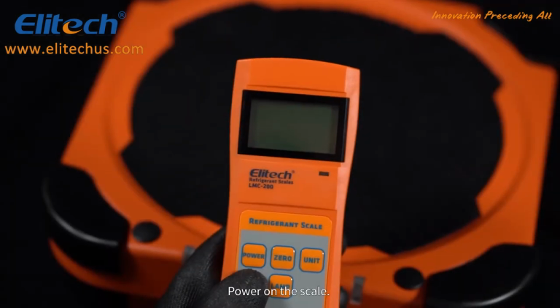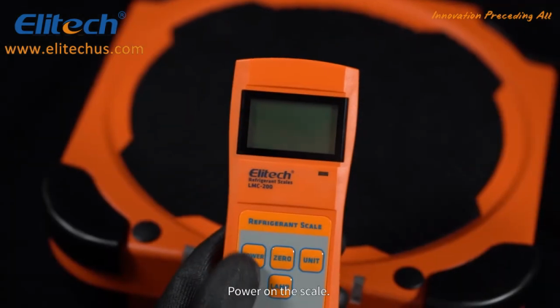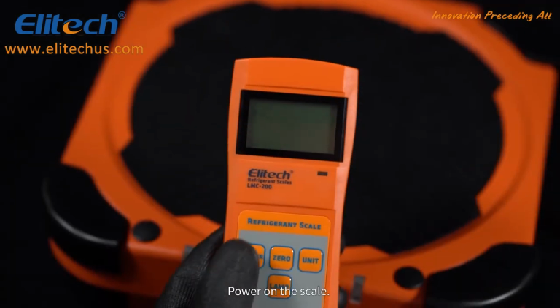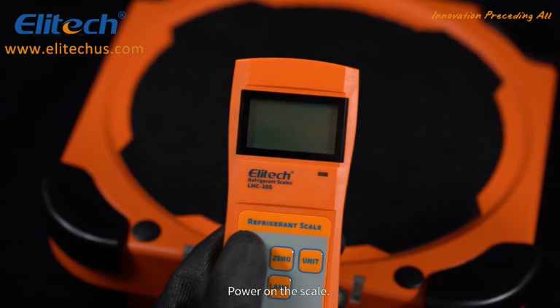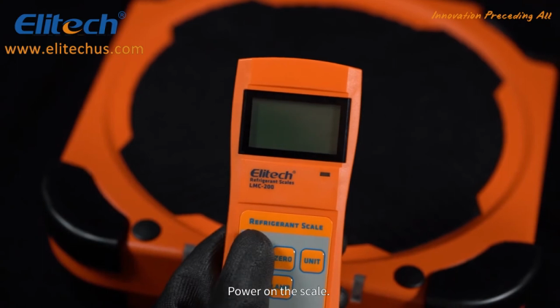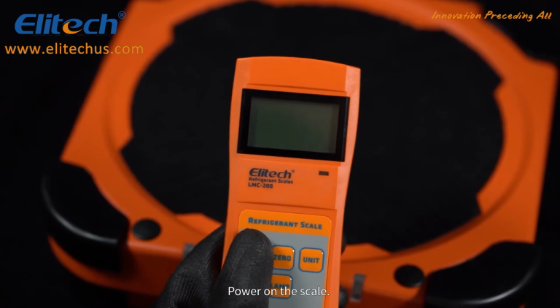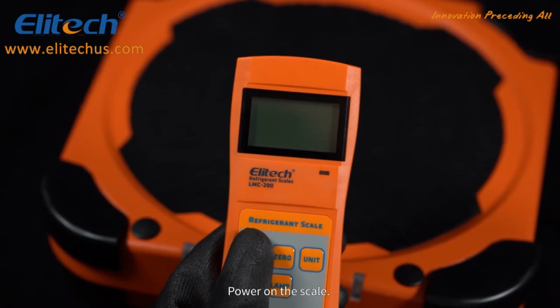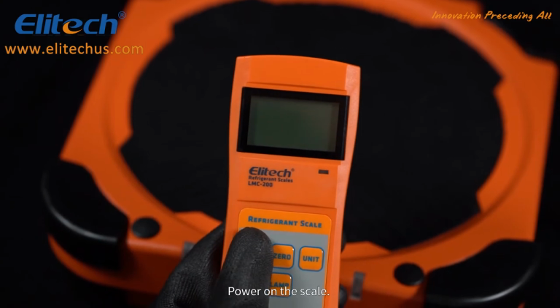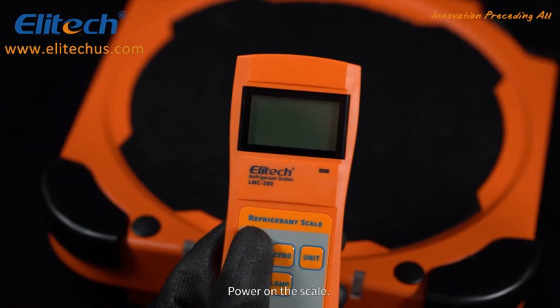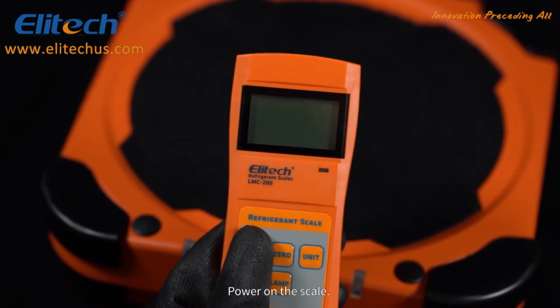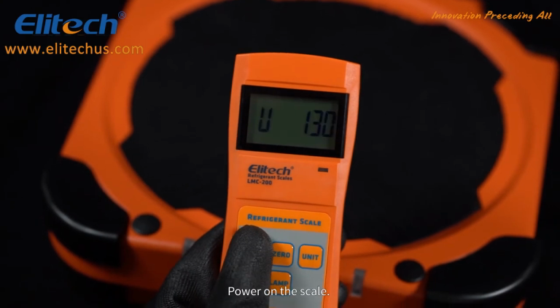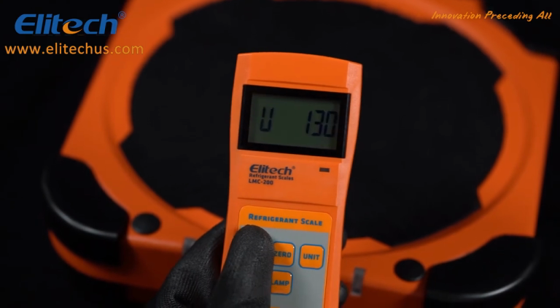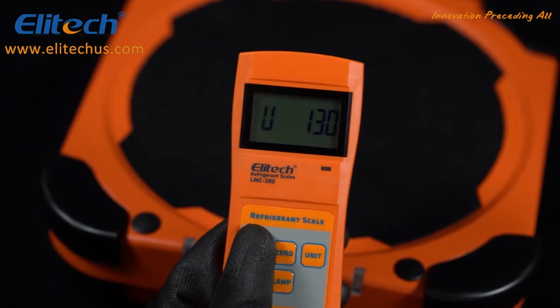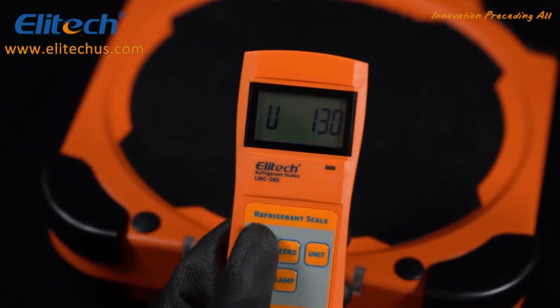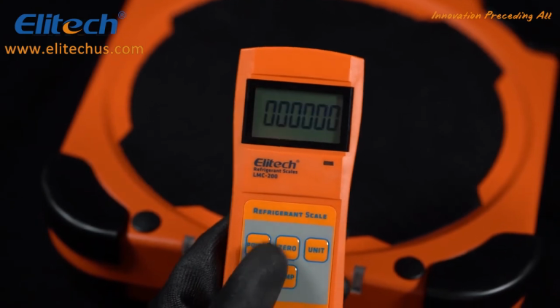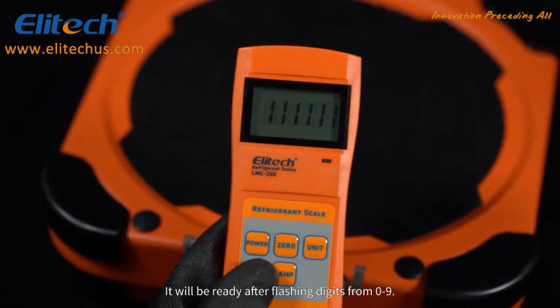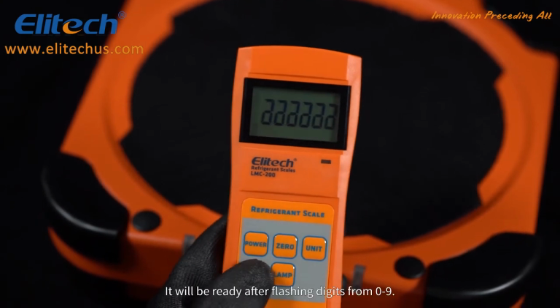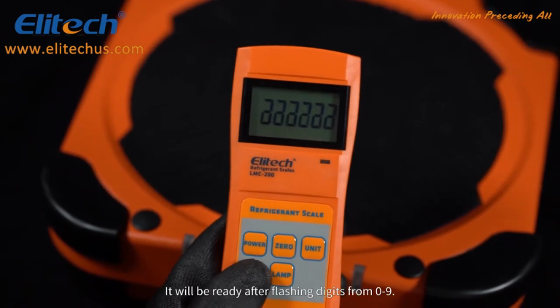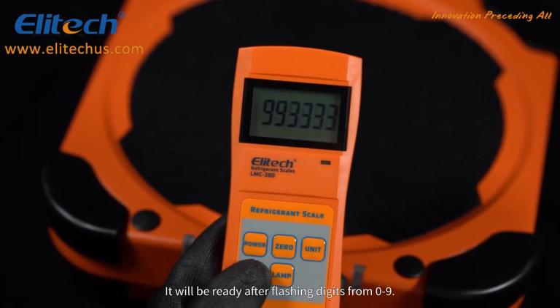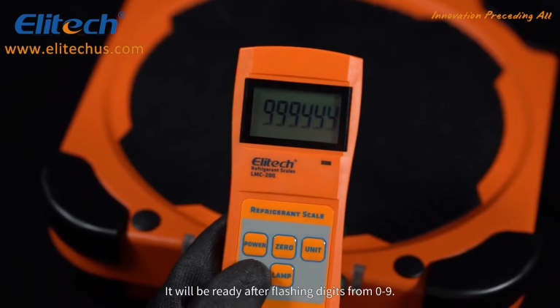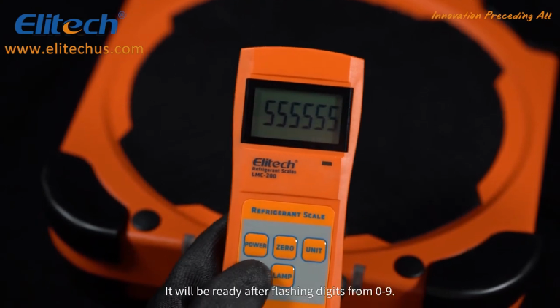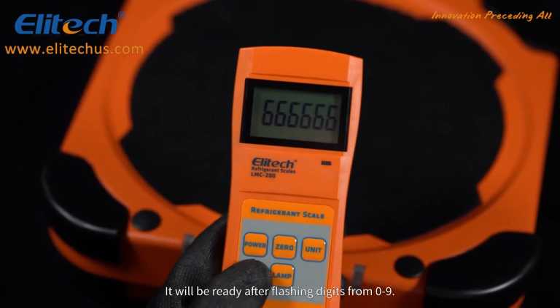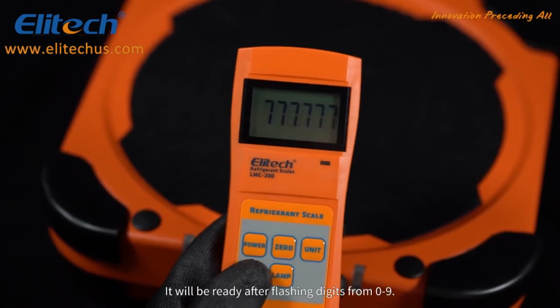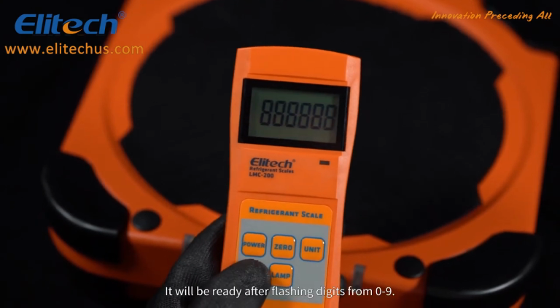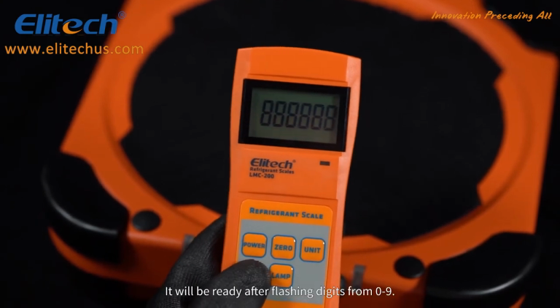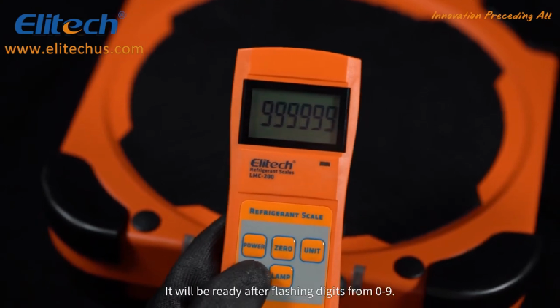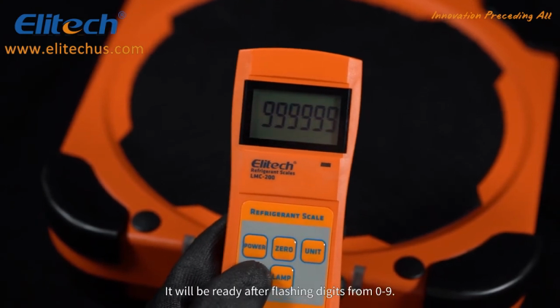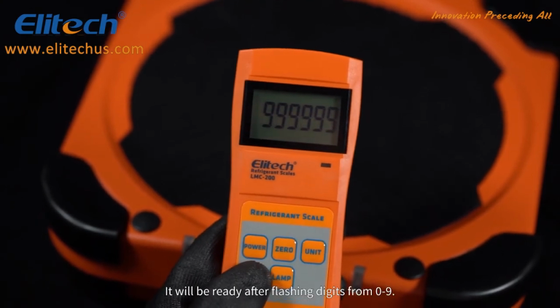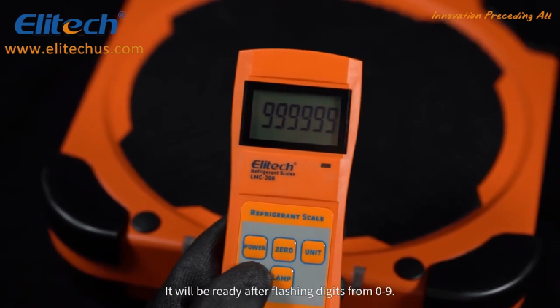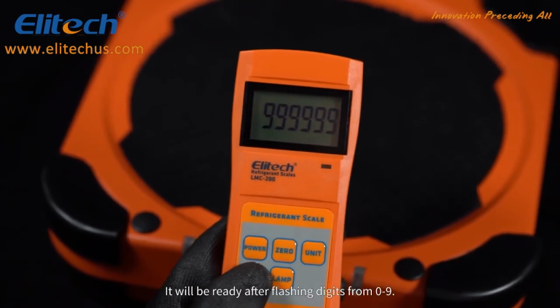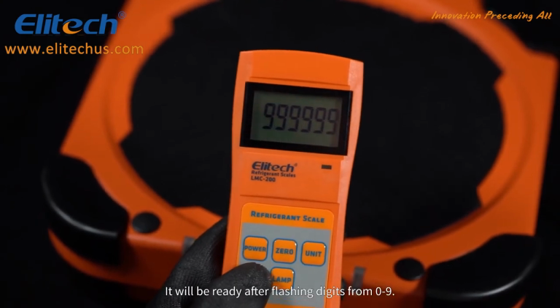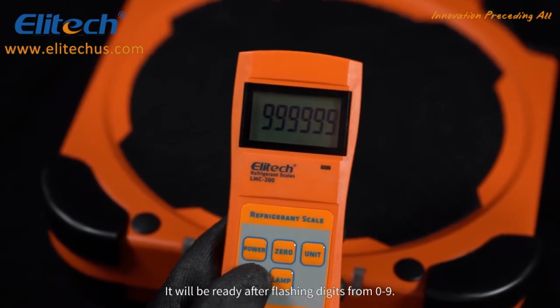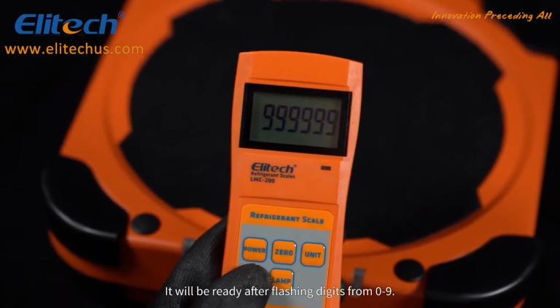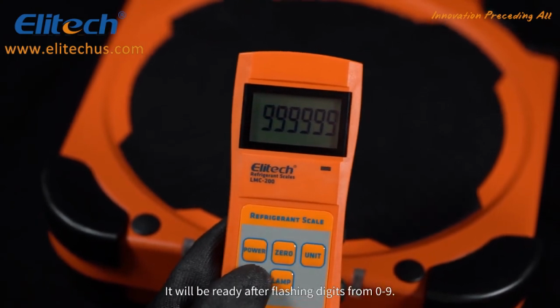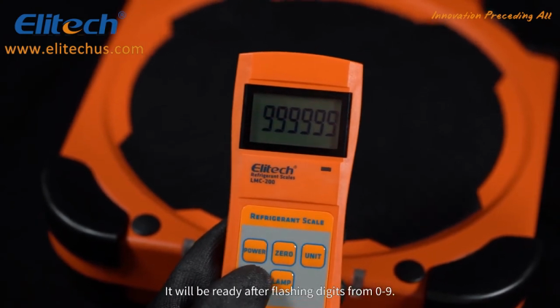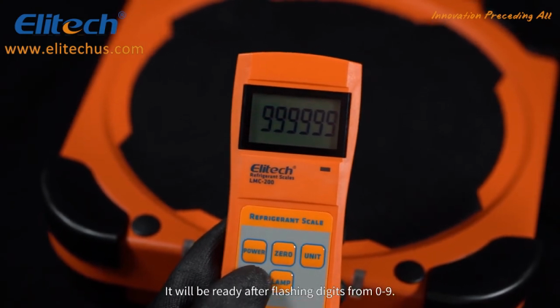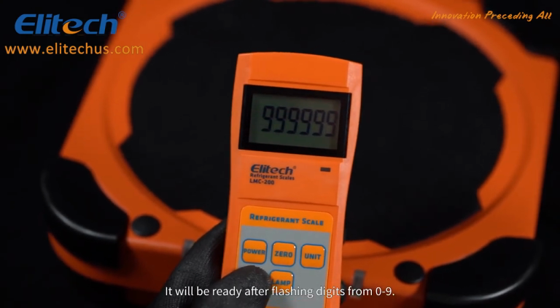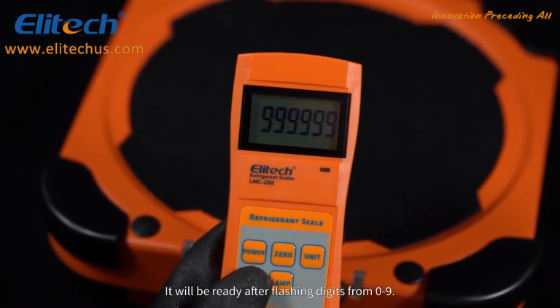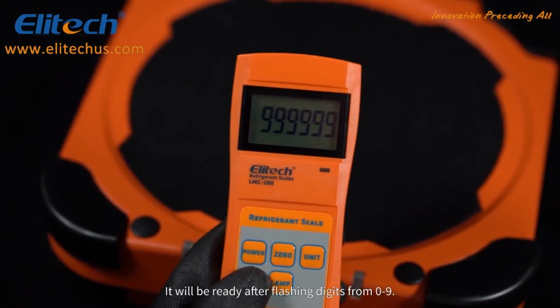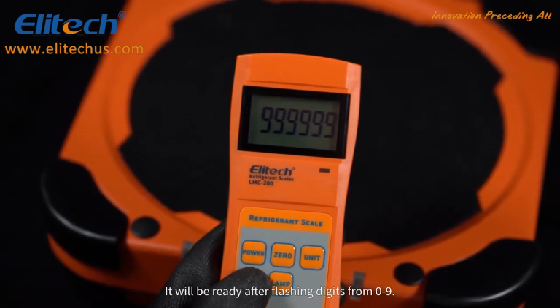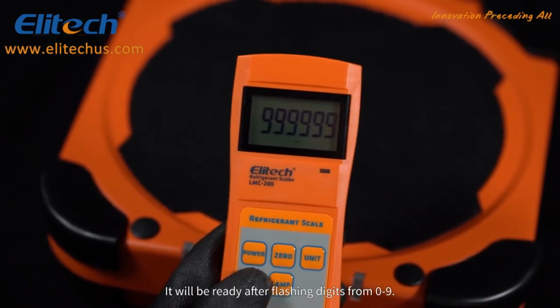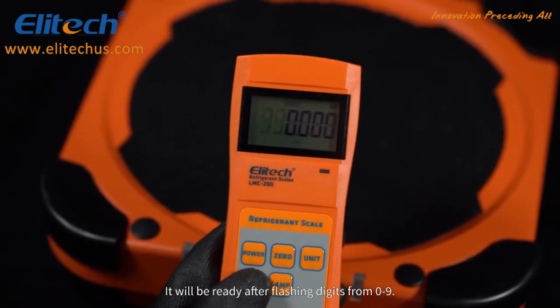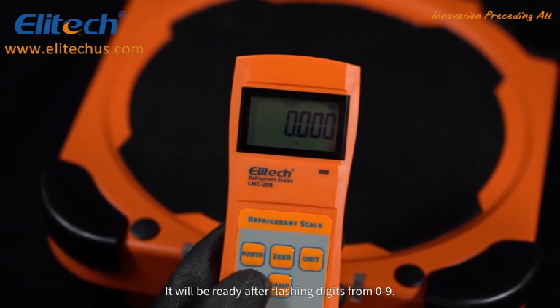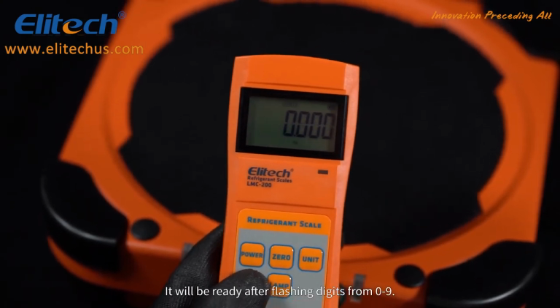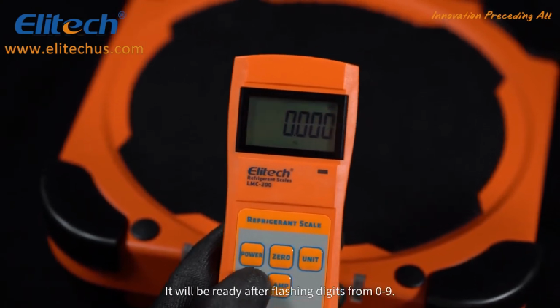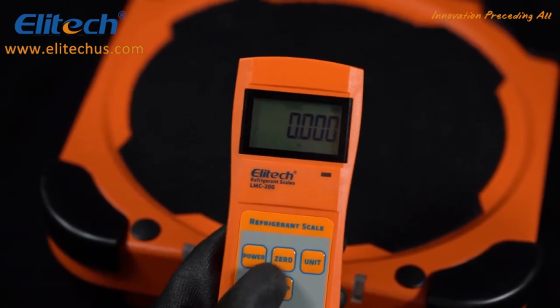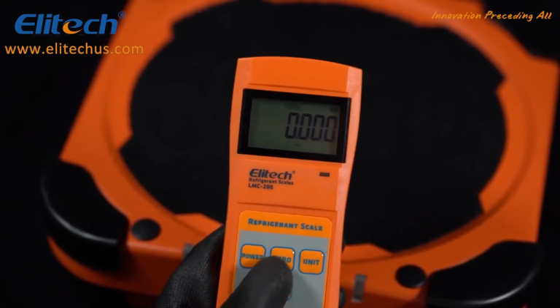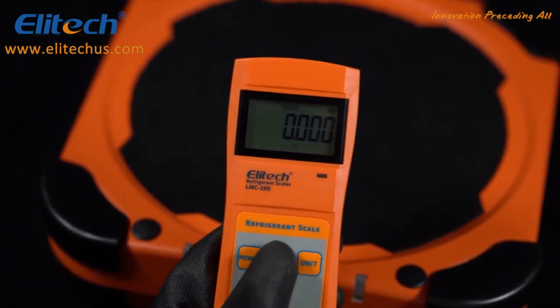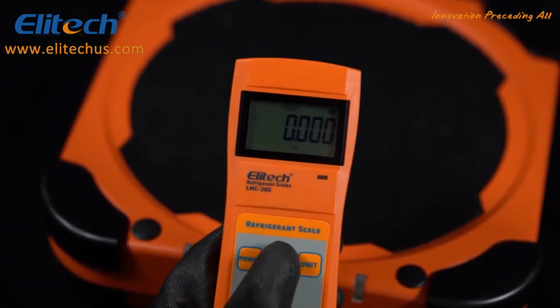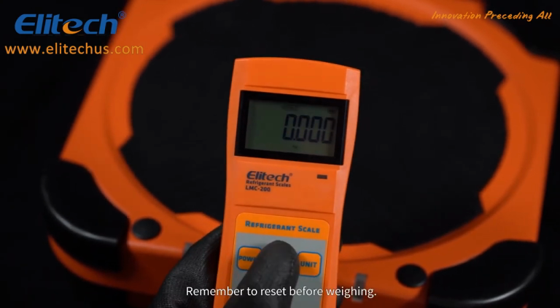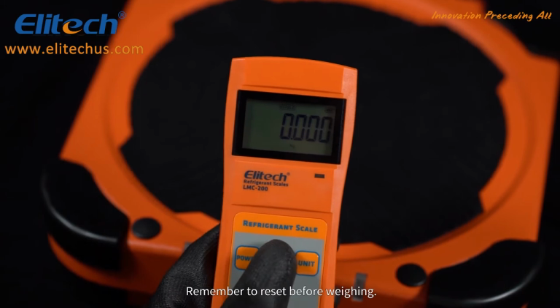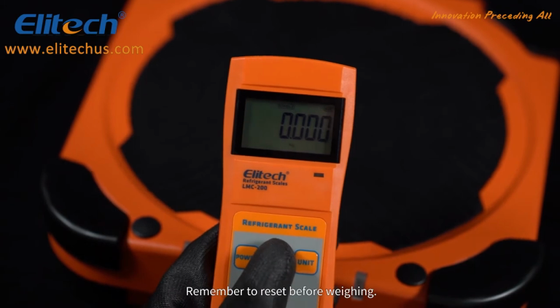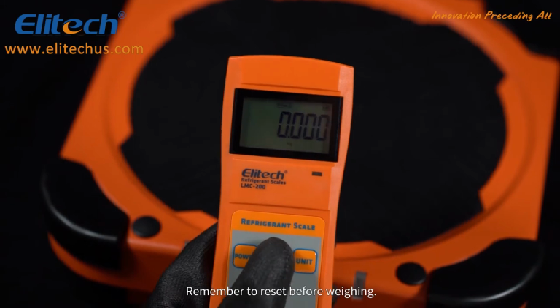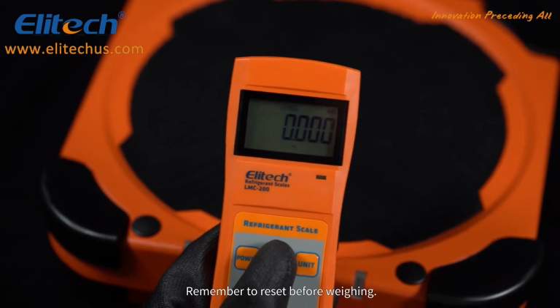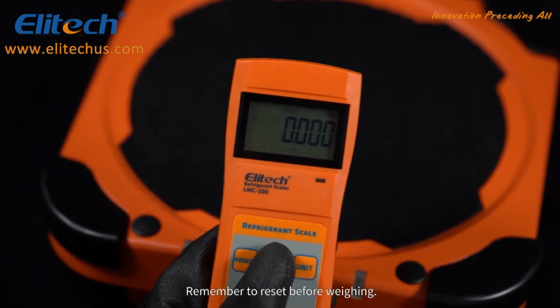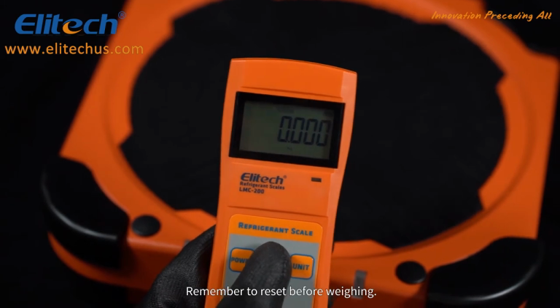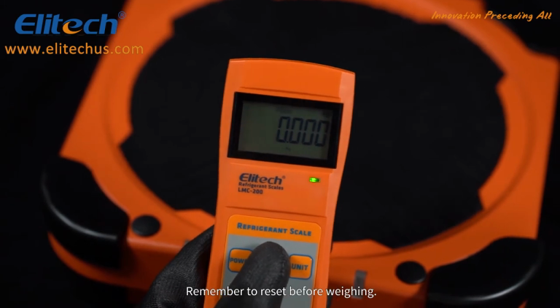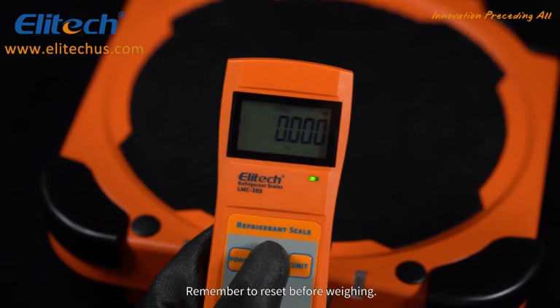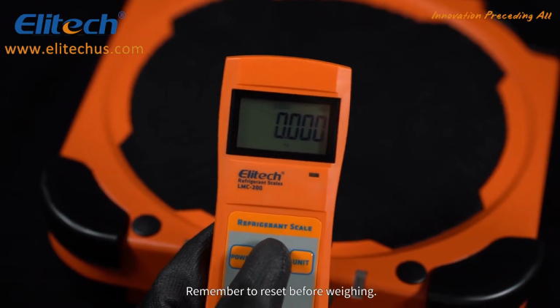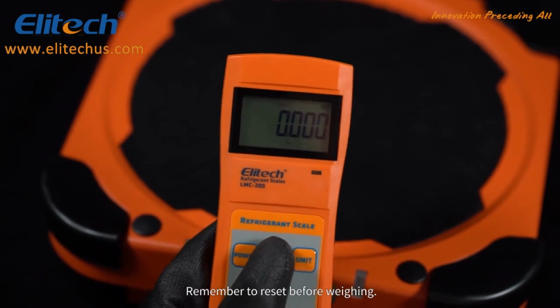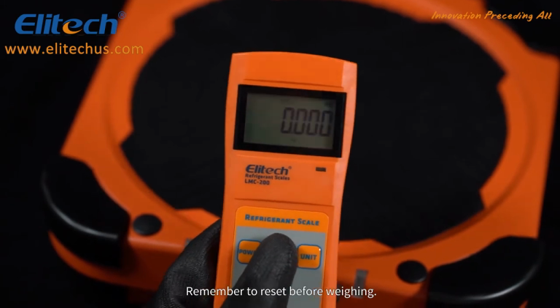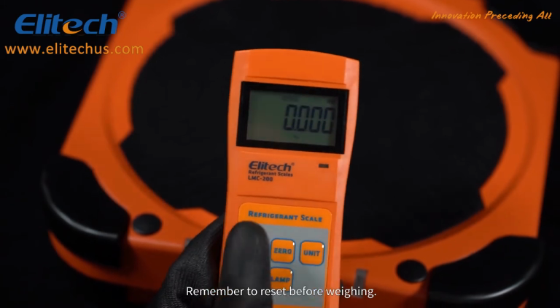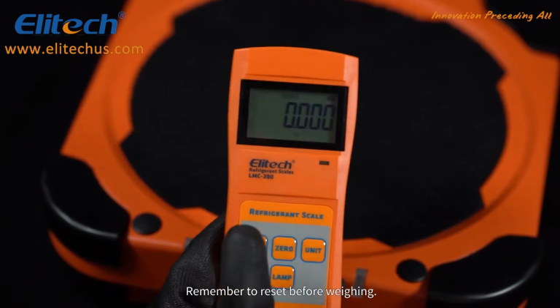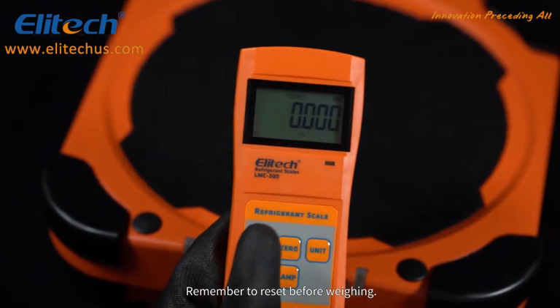Power on the scale. It will be ready after flashing digits from 0 to 9. Remember to reset before weighing.